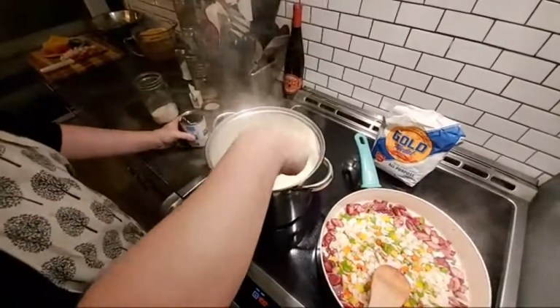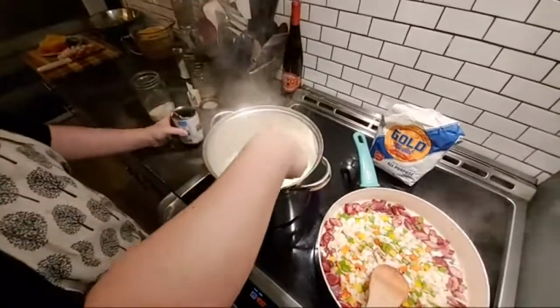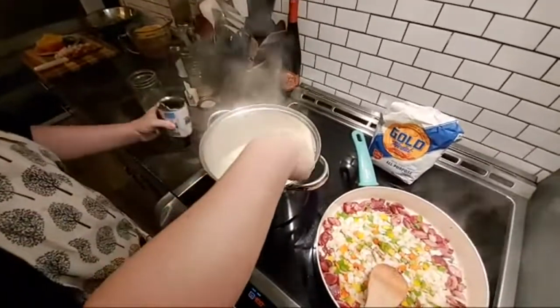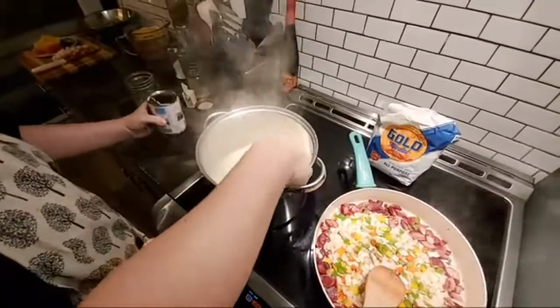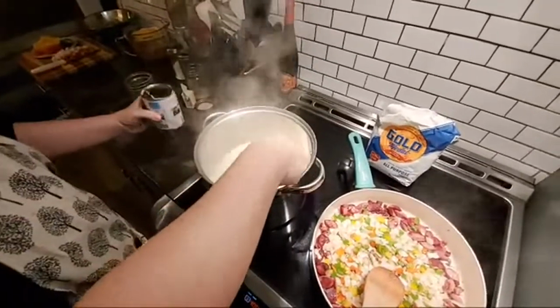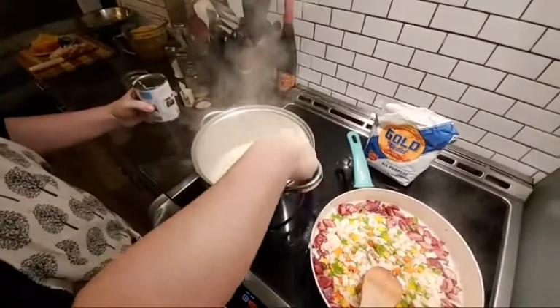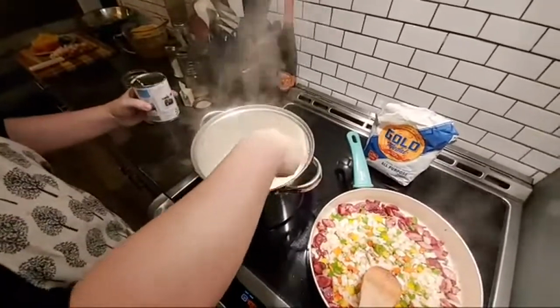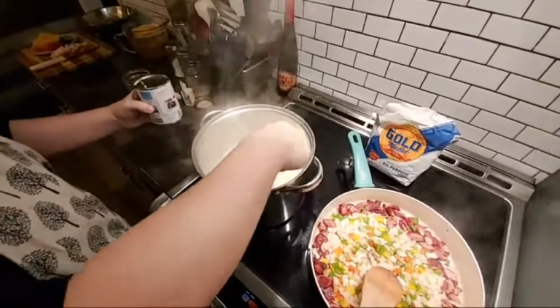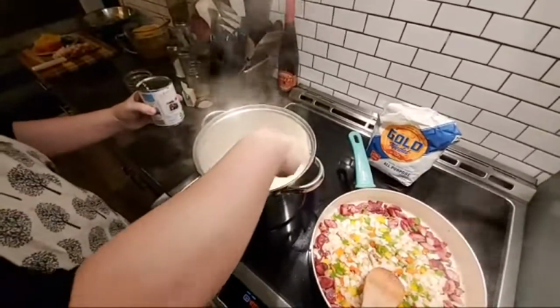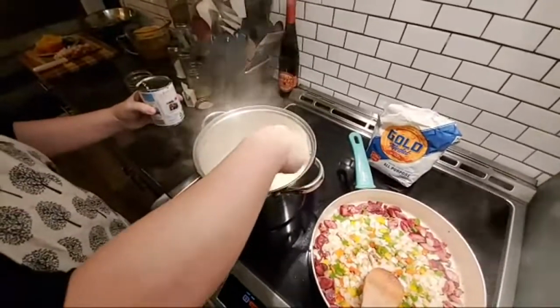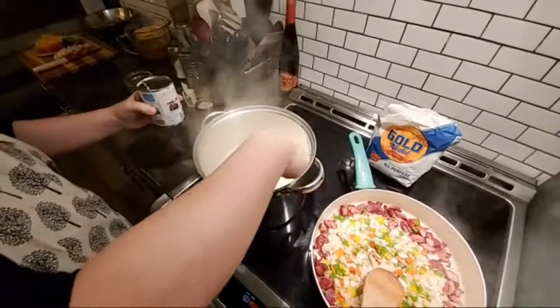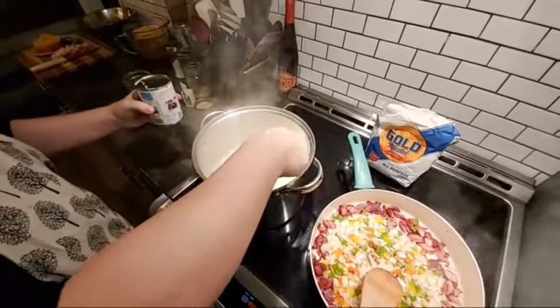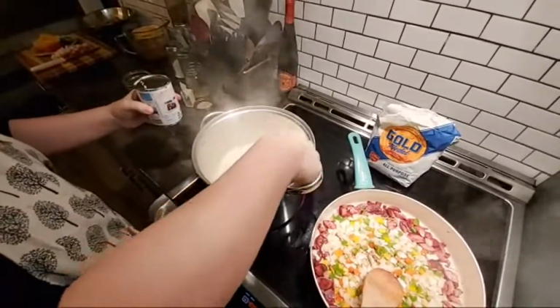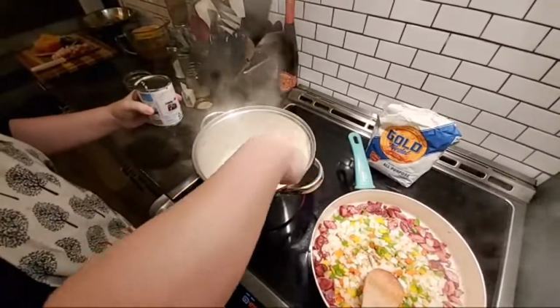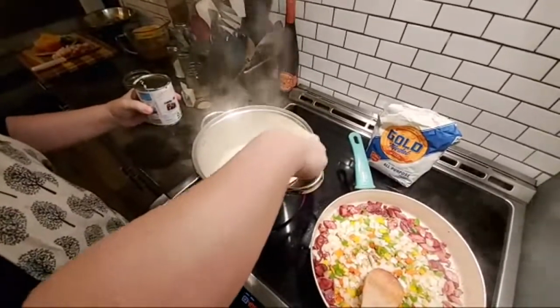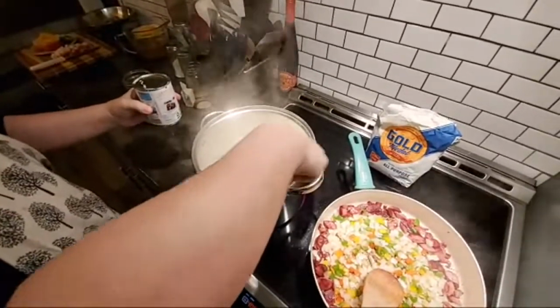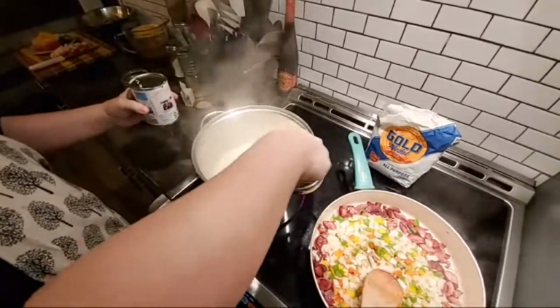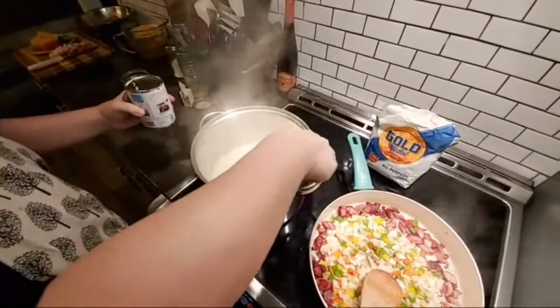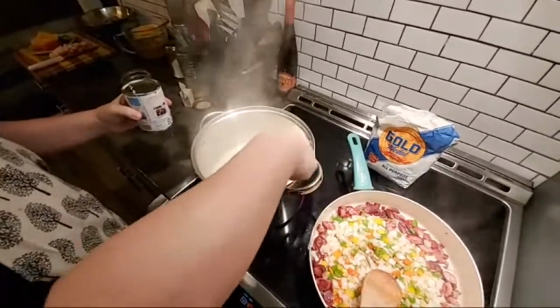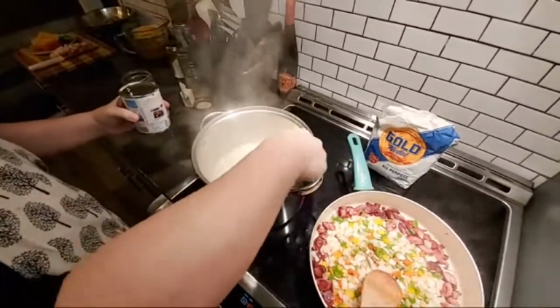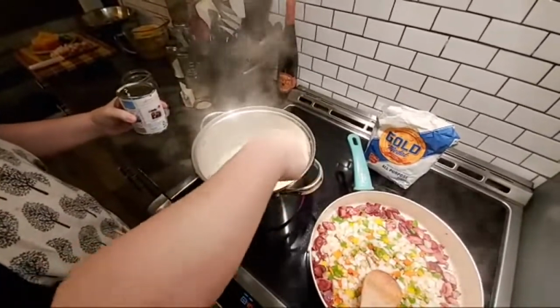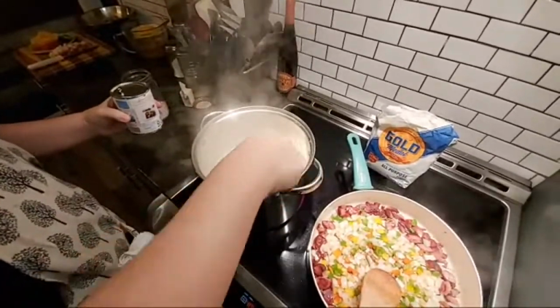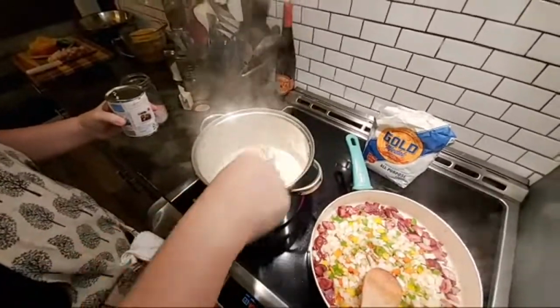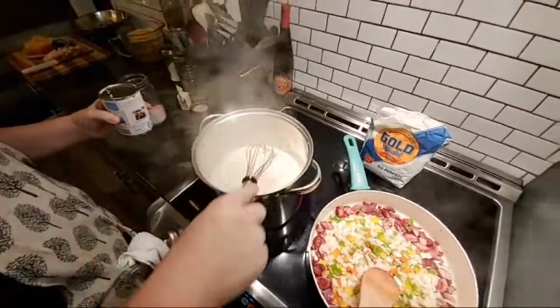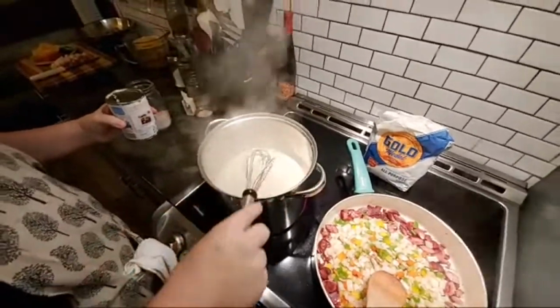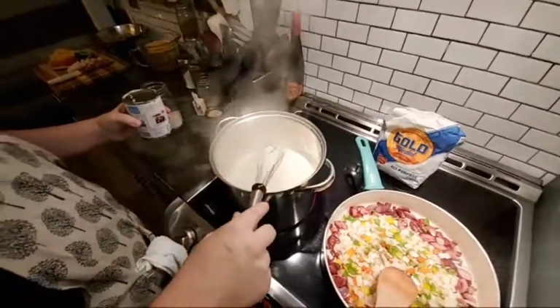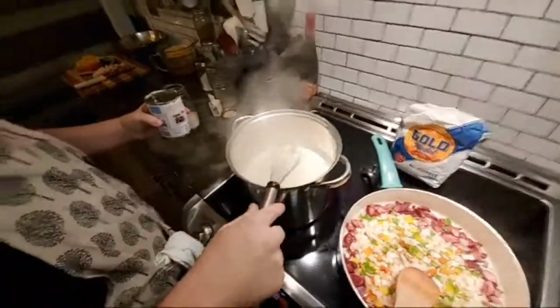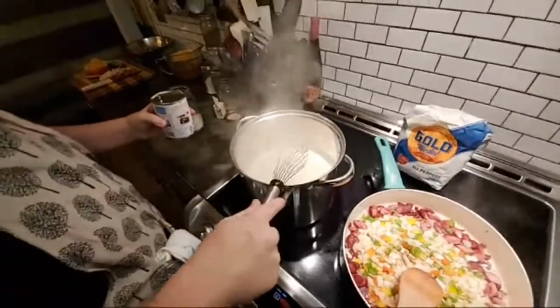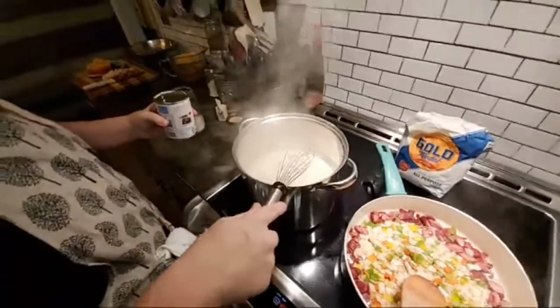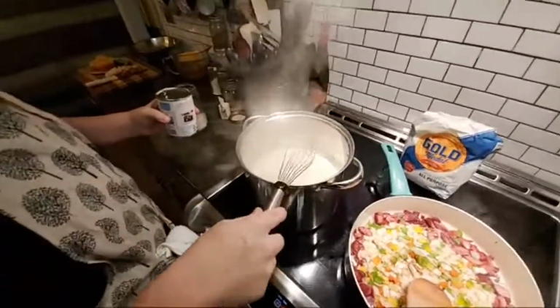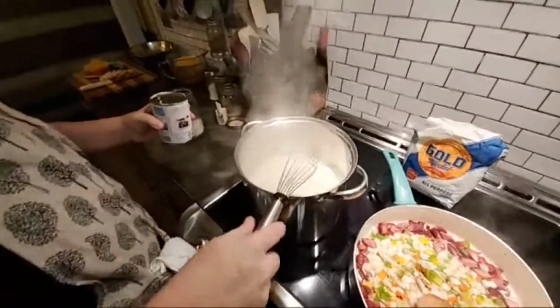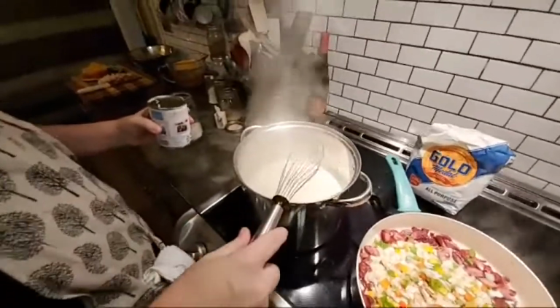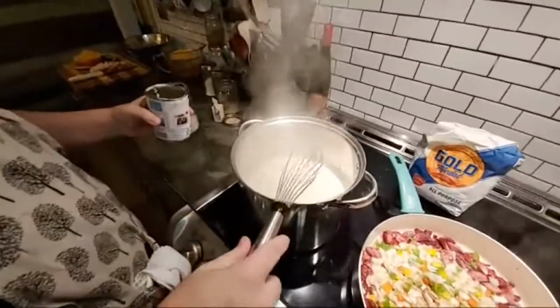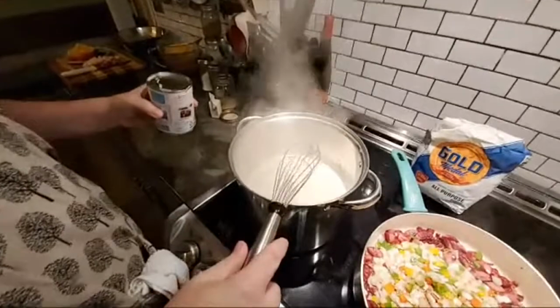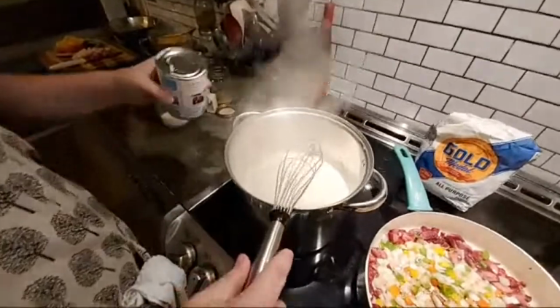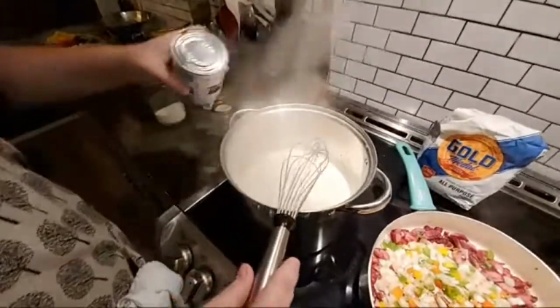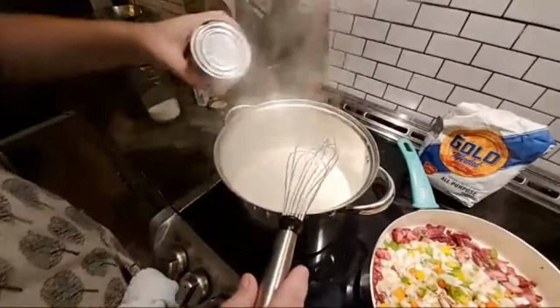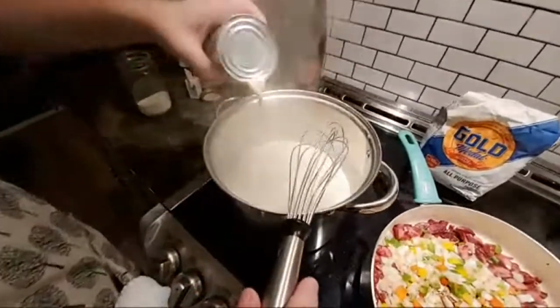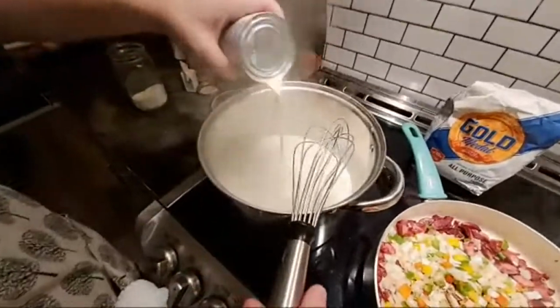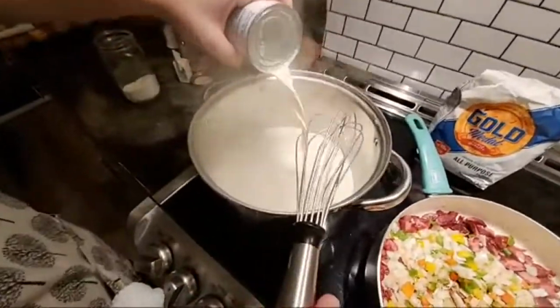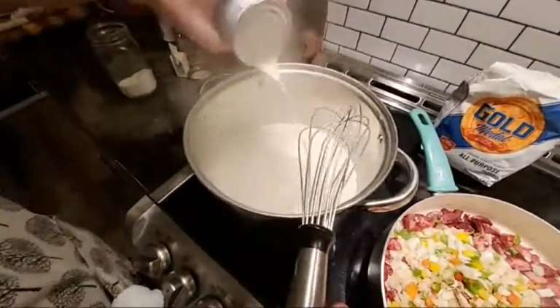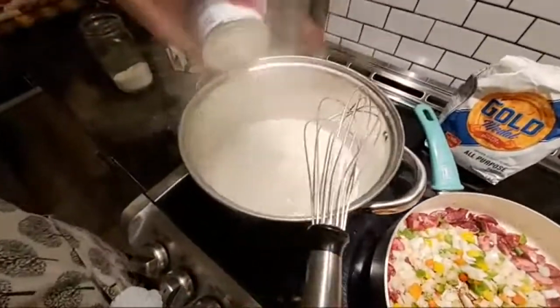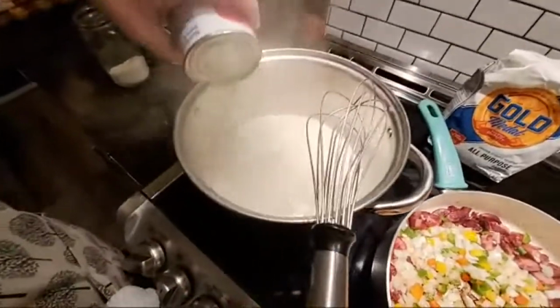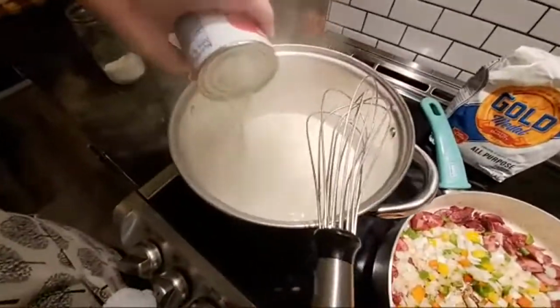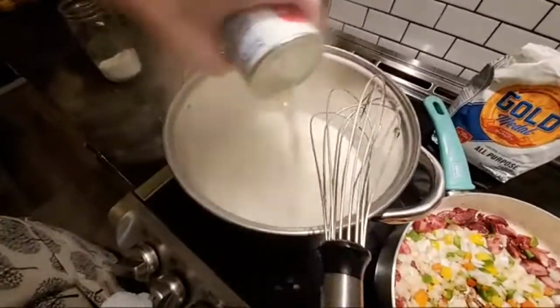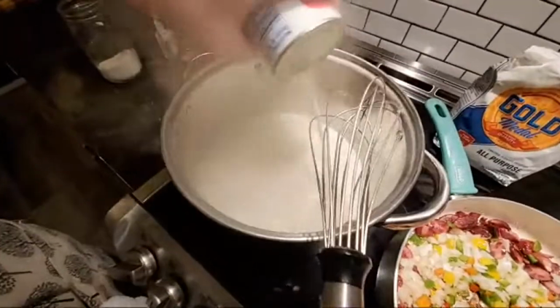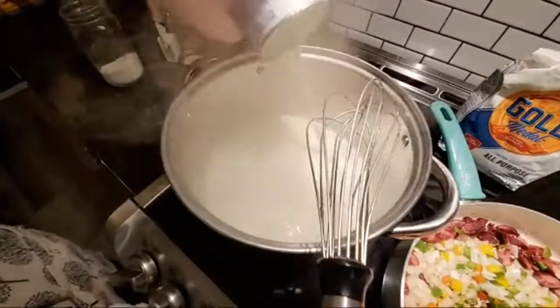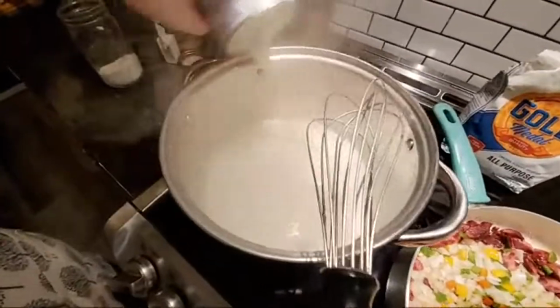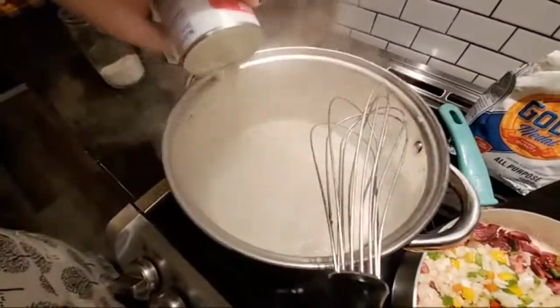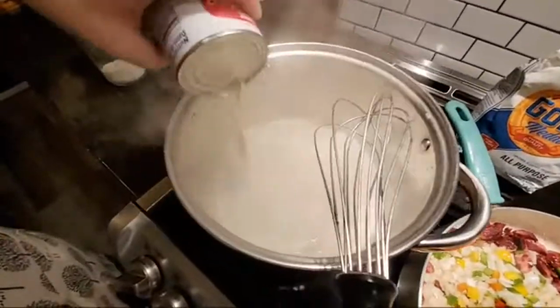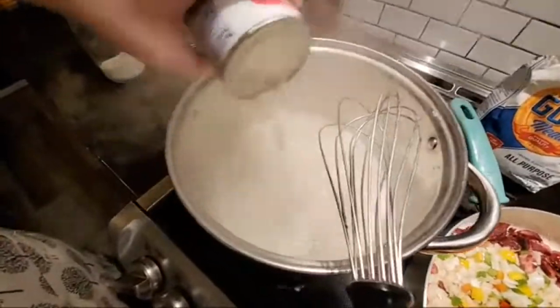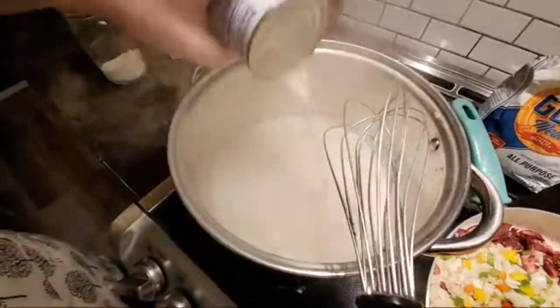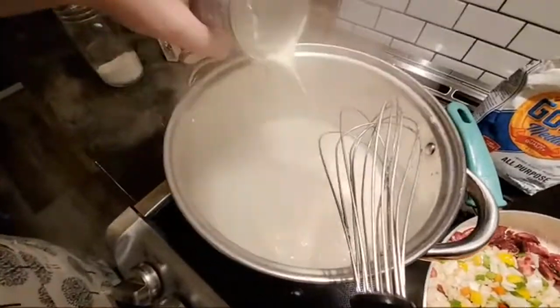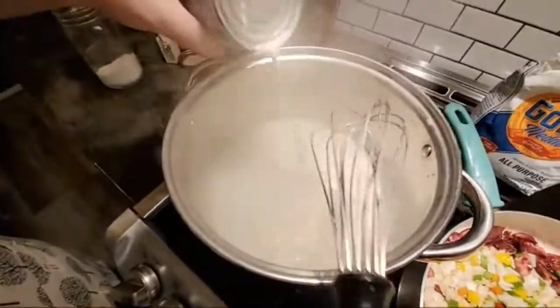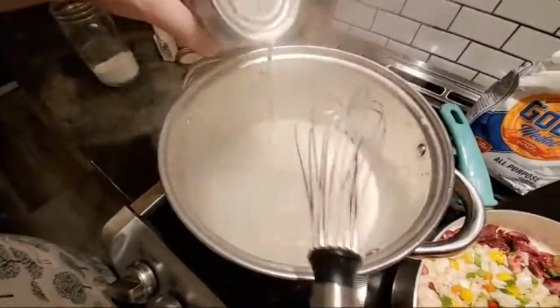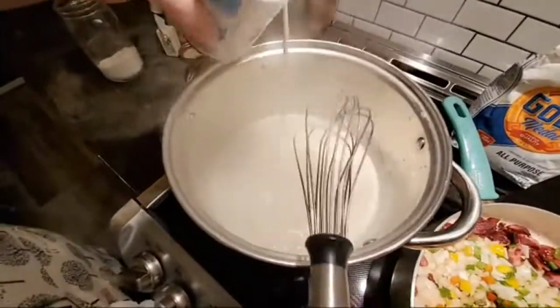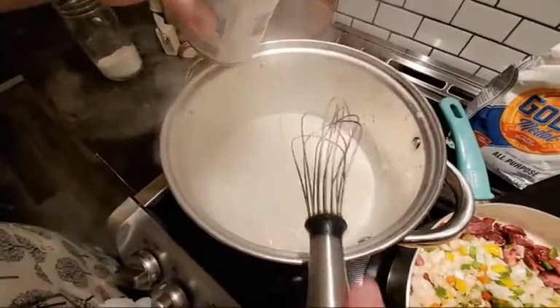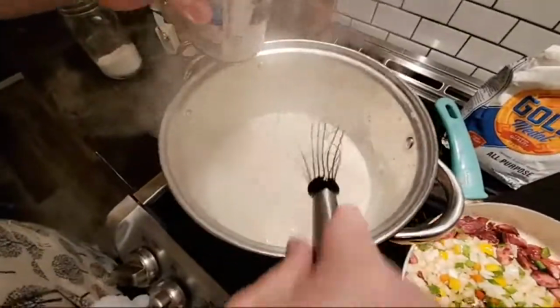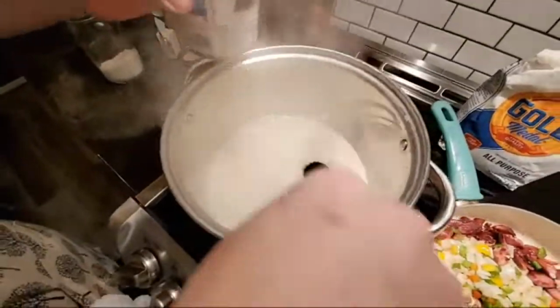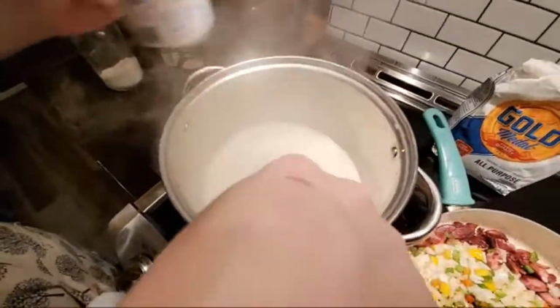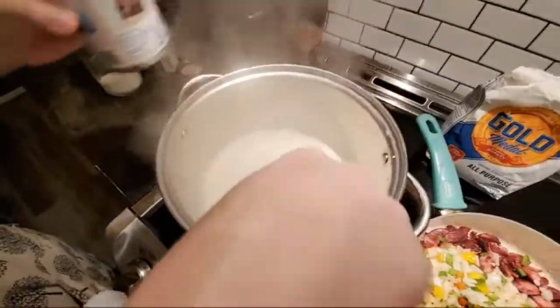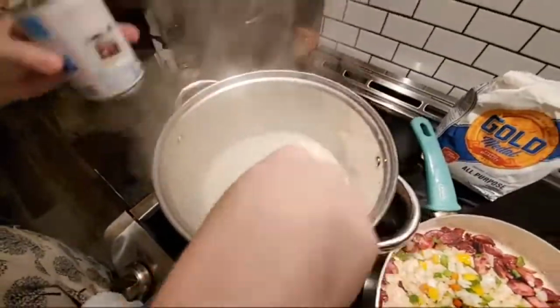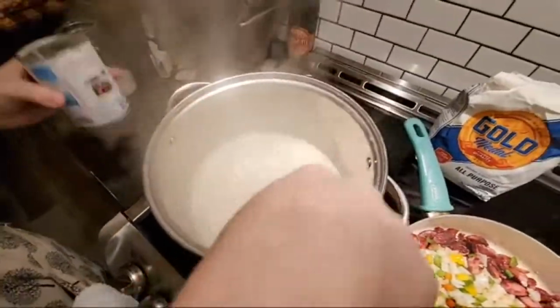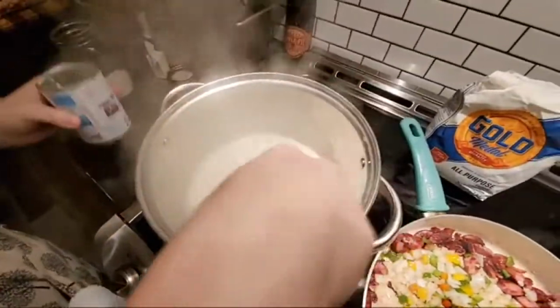Keep an eye on these grits — you want to keep them whisked just because they can get clumpy on you, and clumpy grits are disgusting.